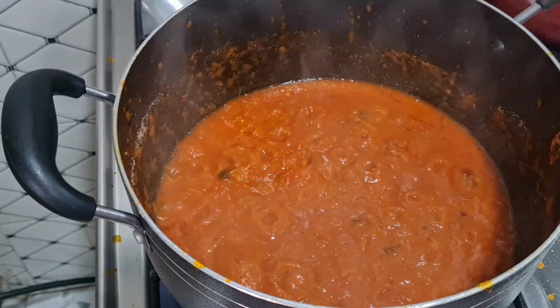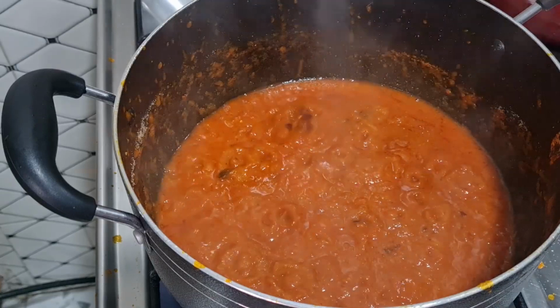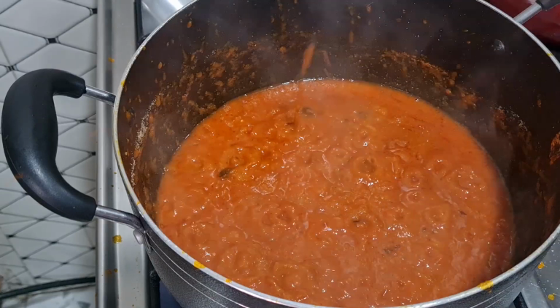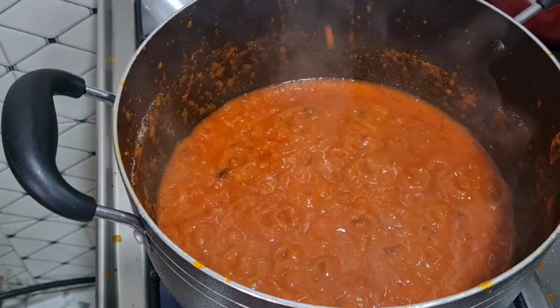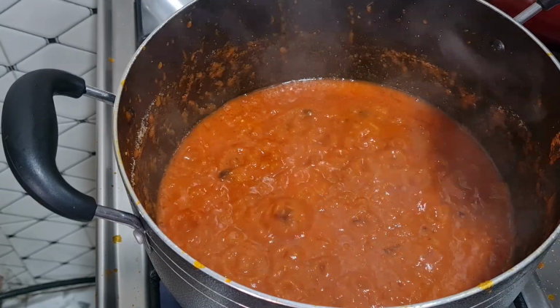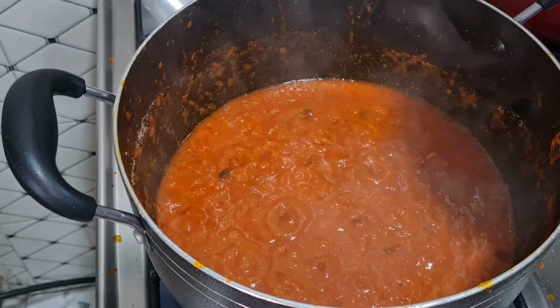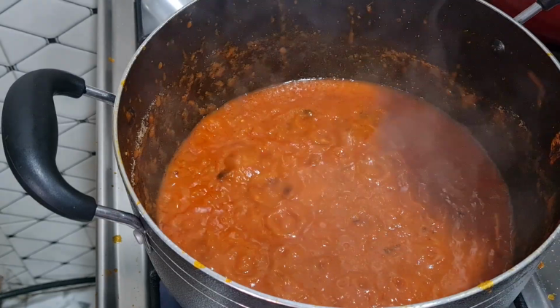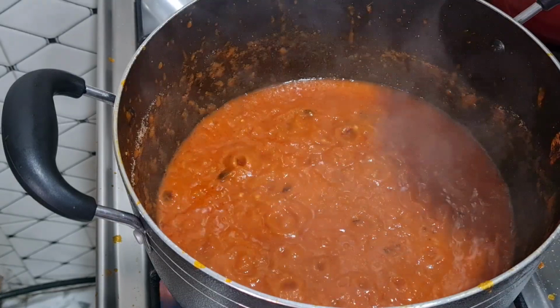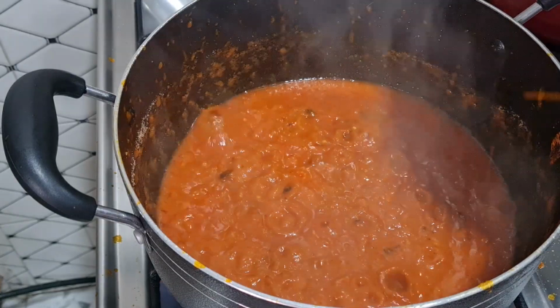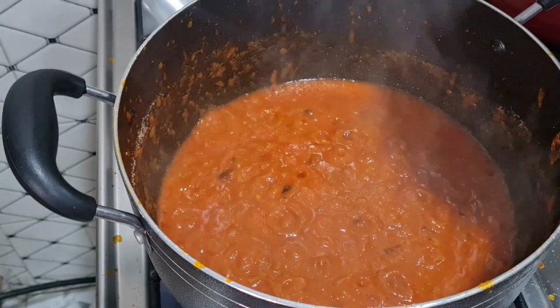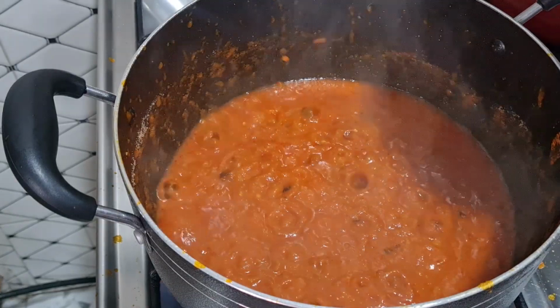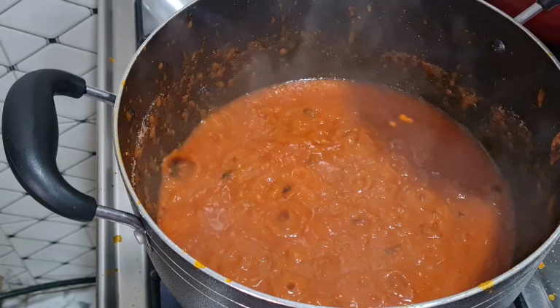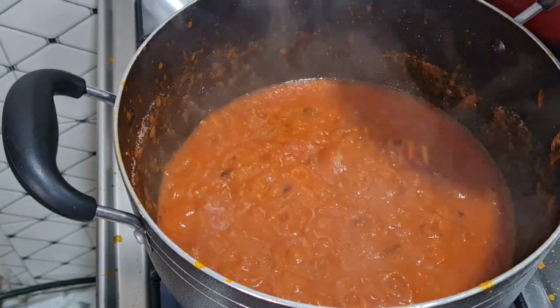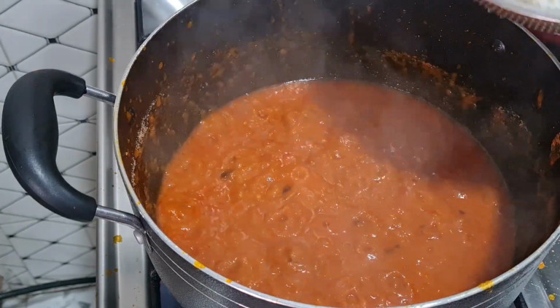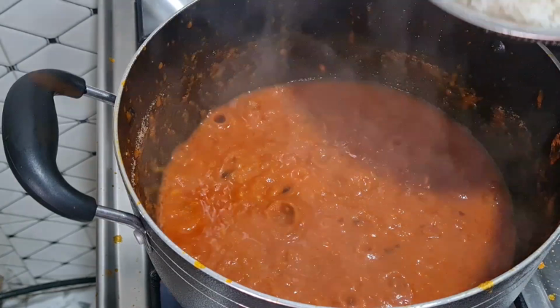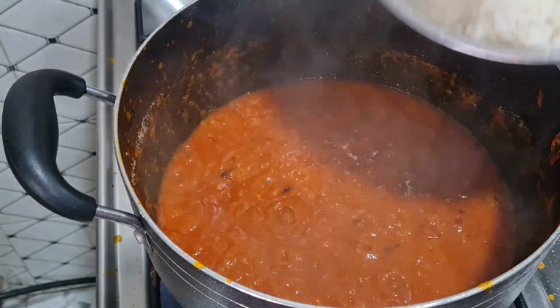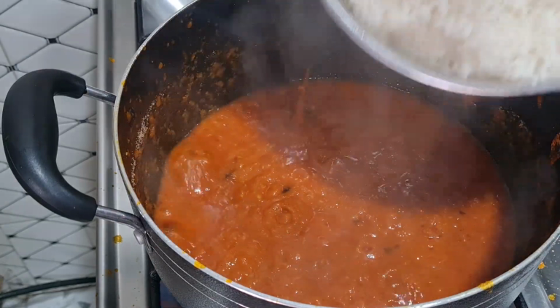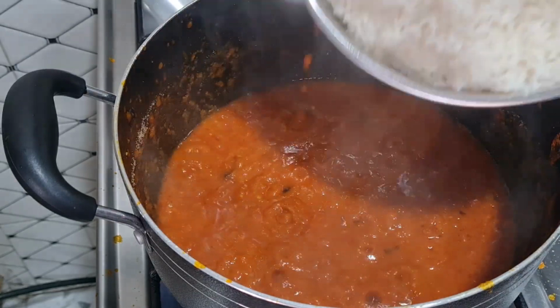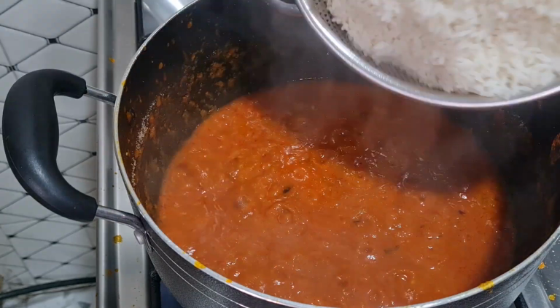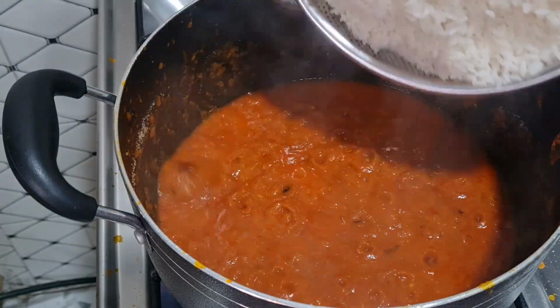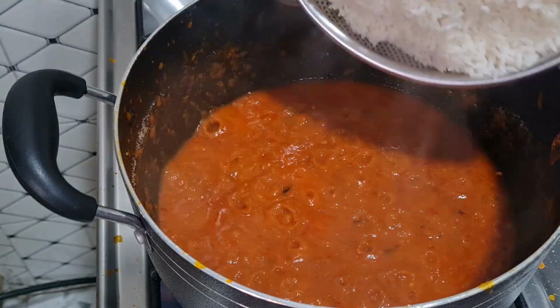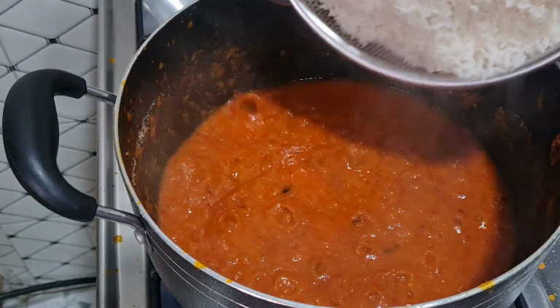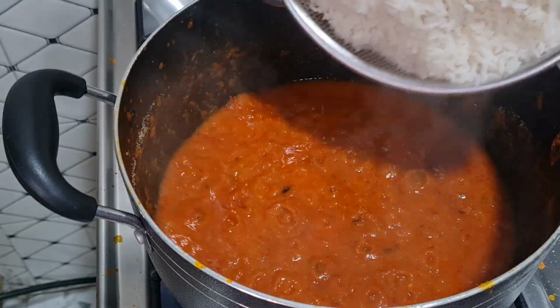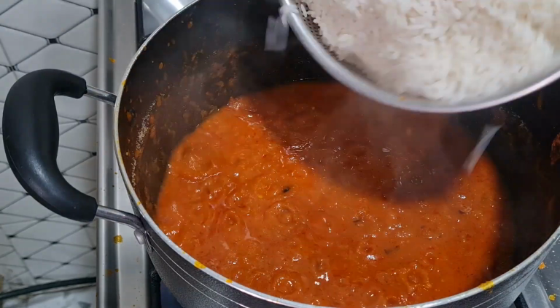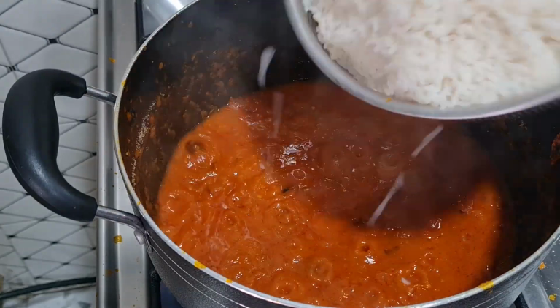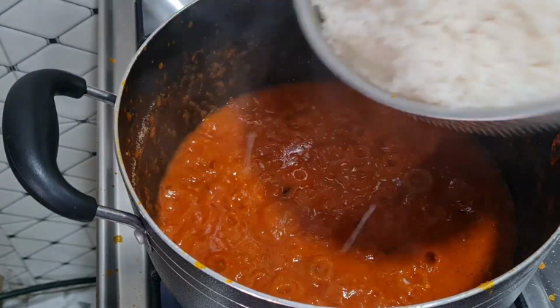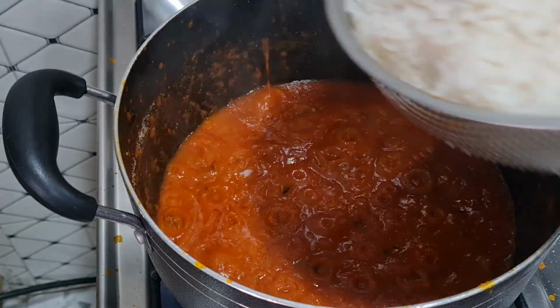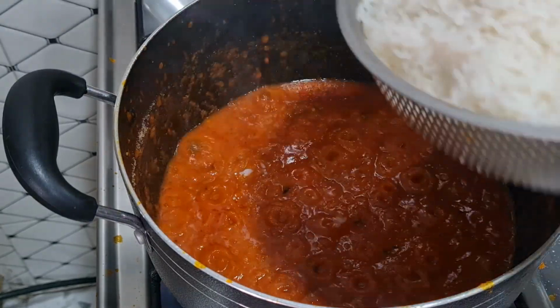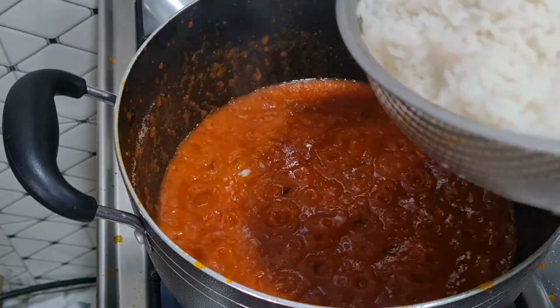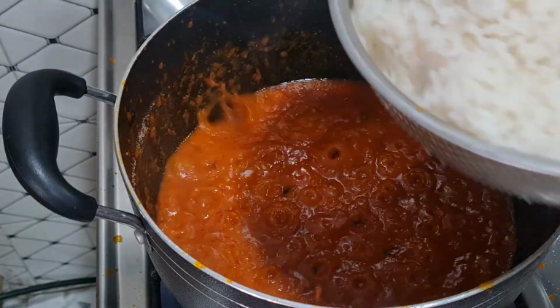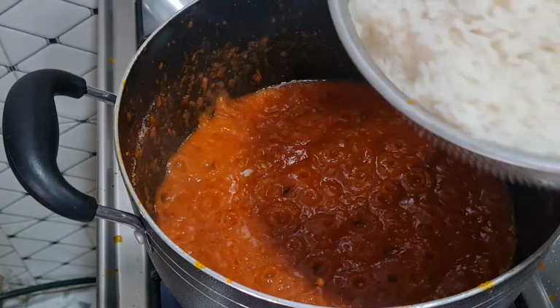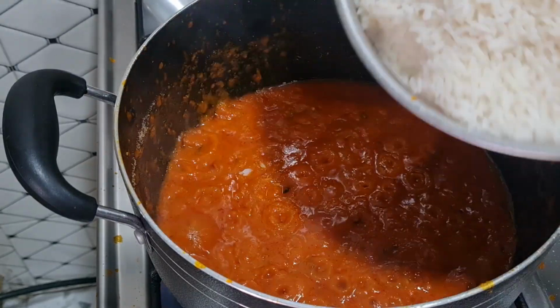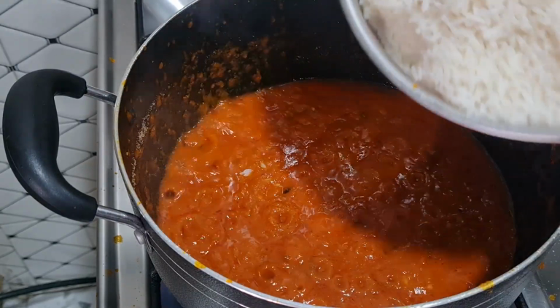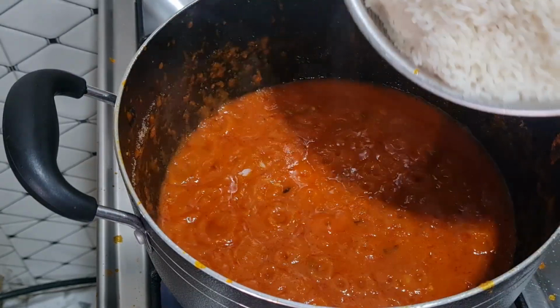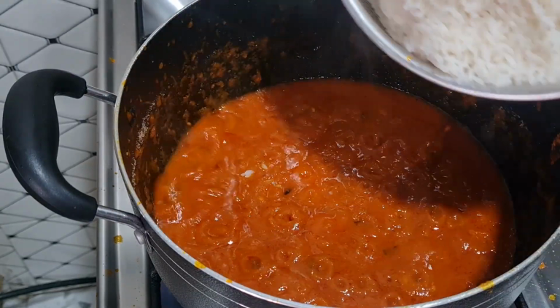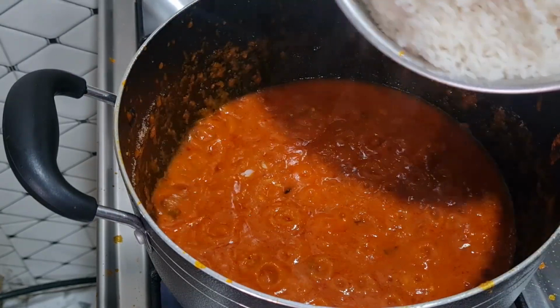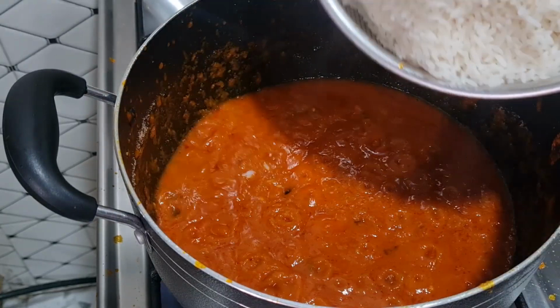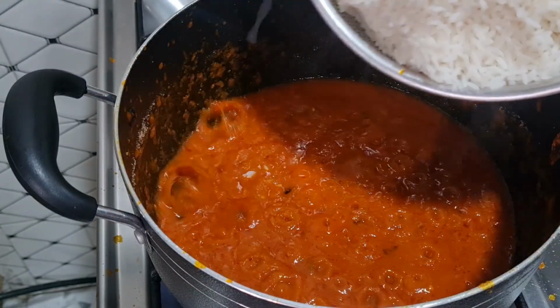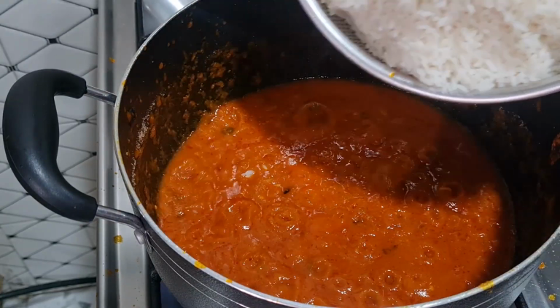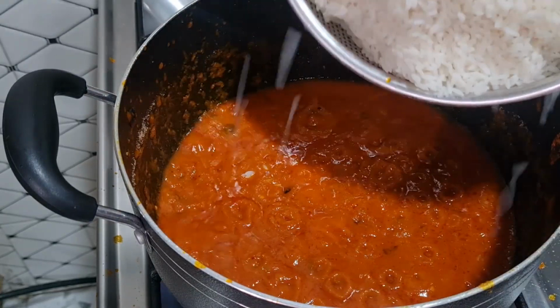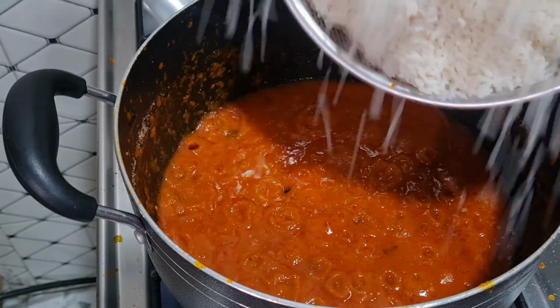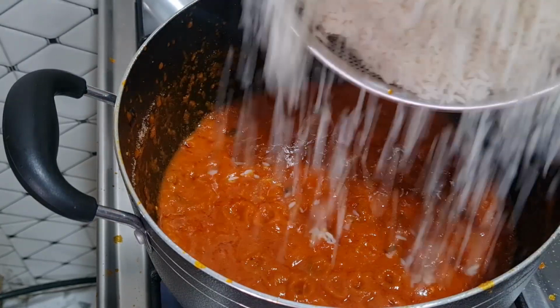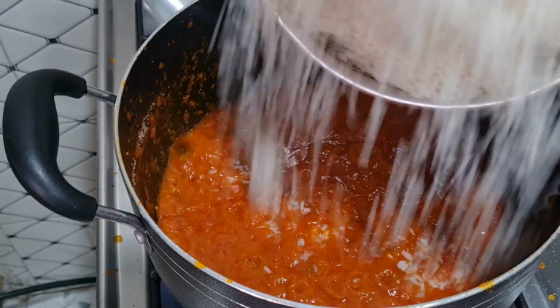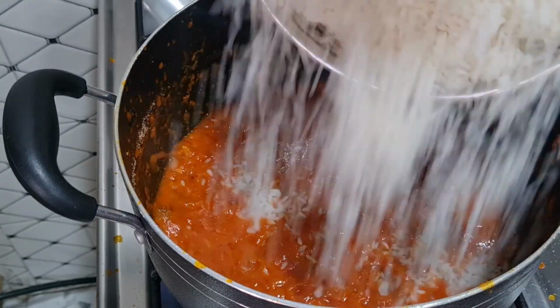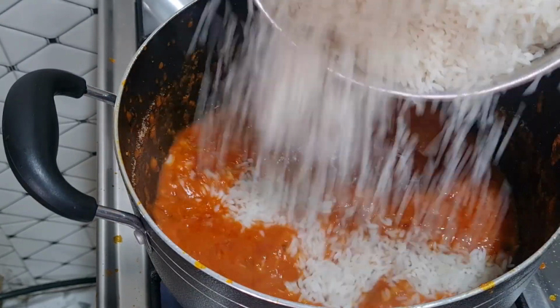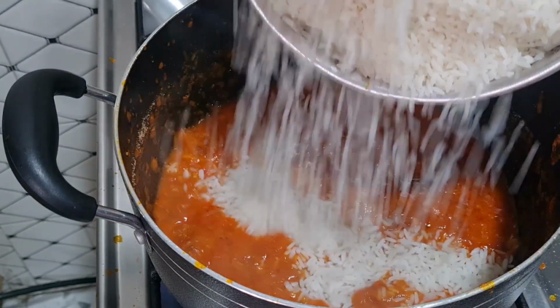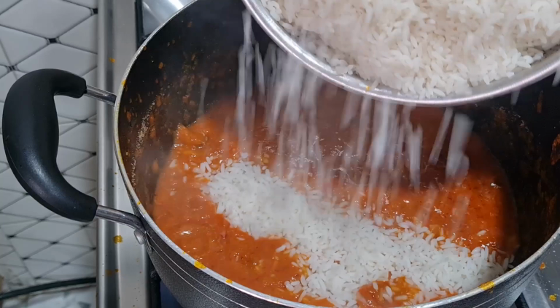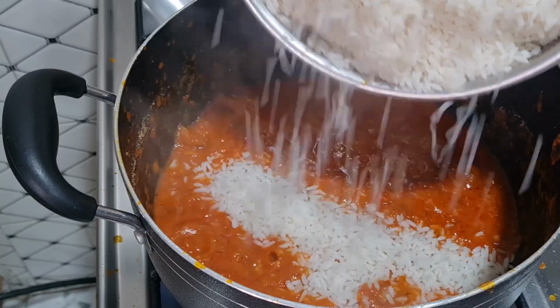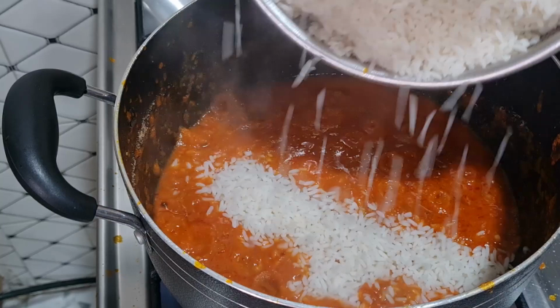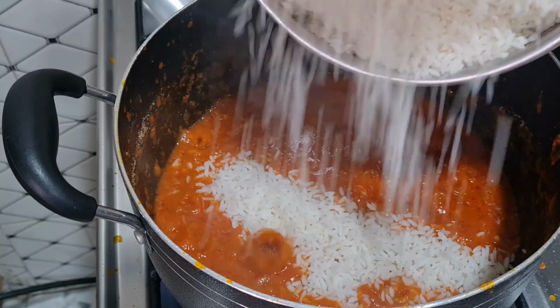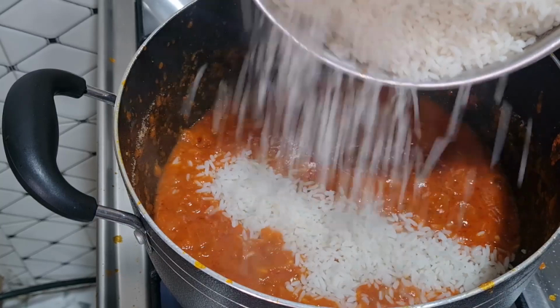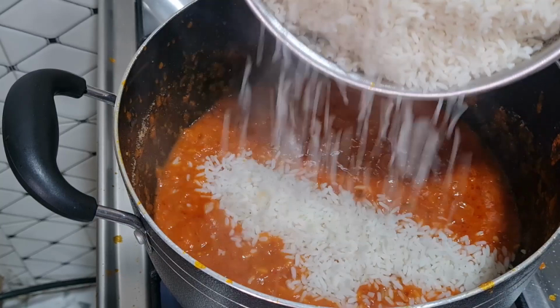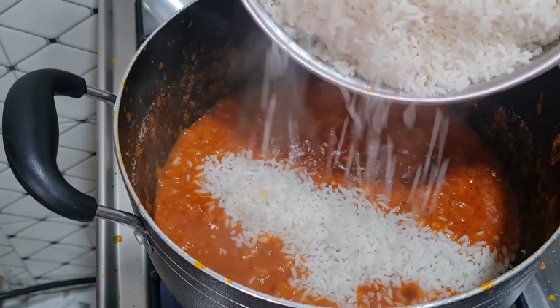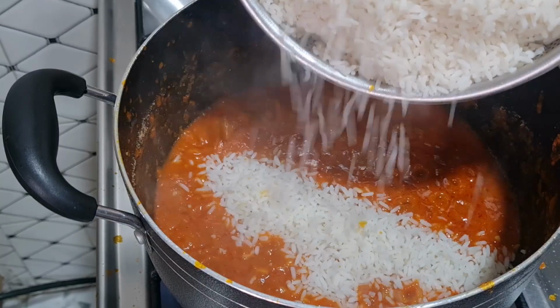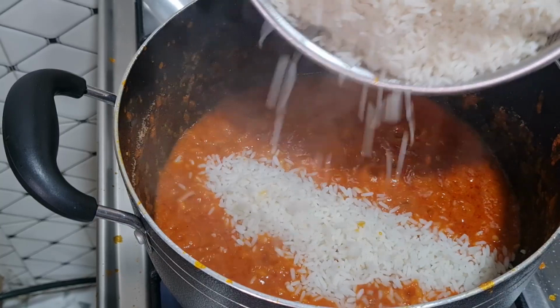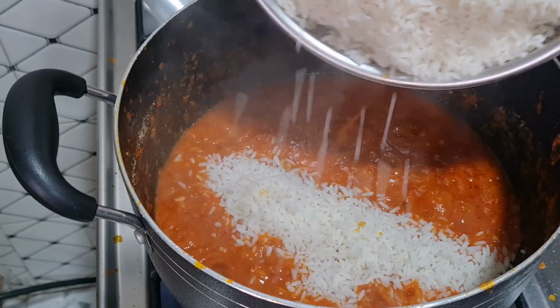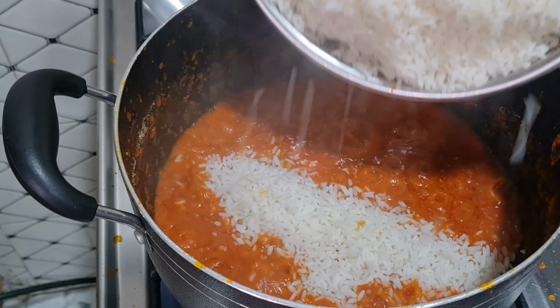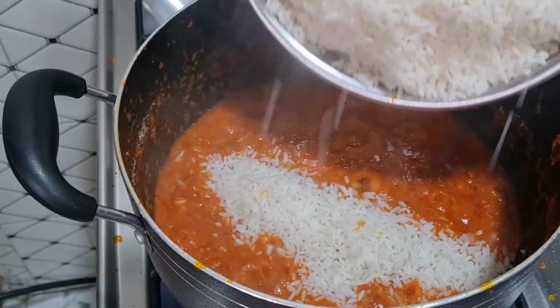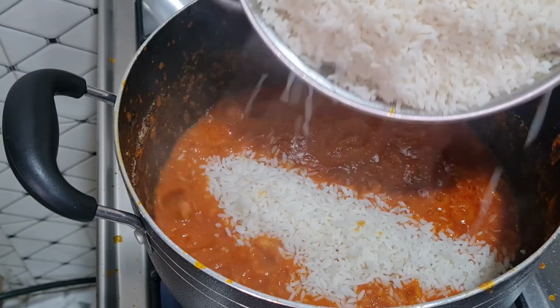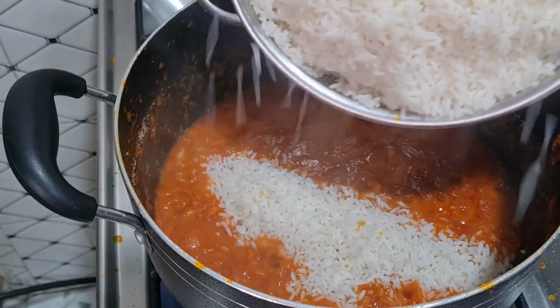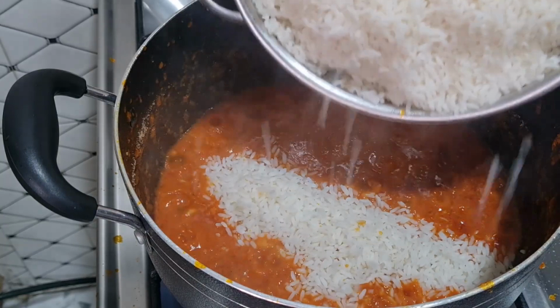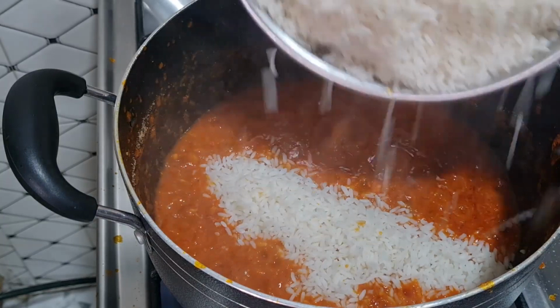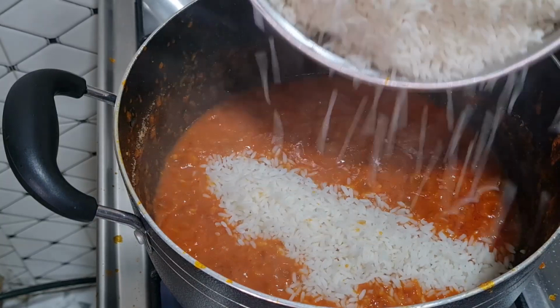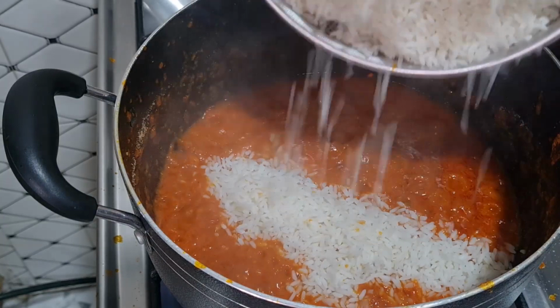Now I'm adding the rice. I pre-boiled the rice because I want it to cook quickly.